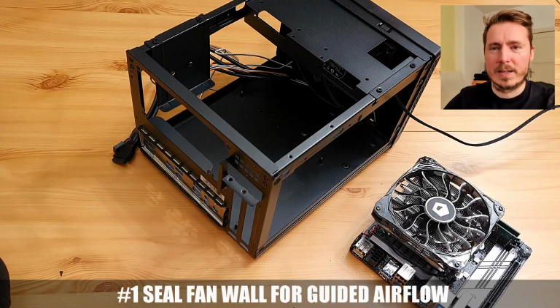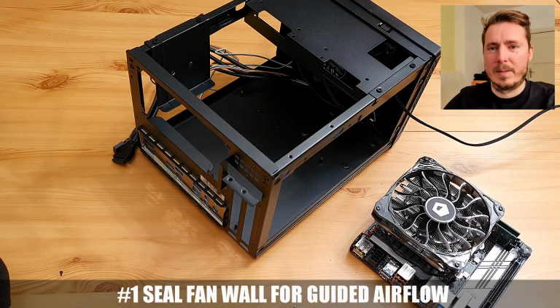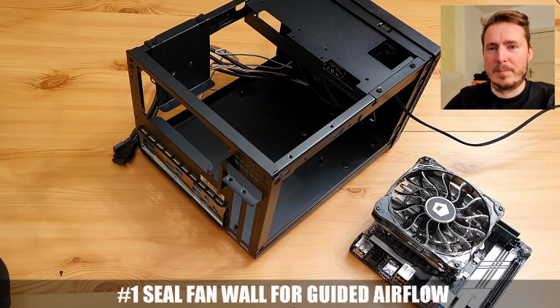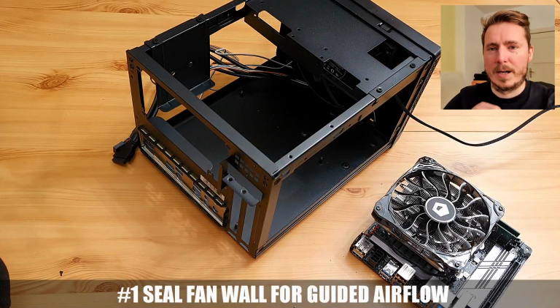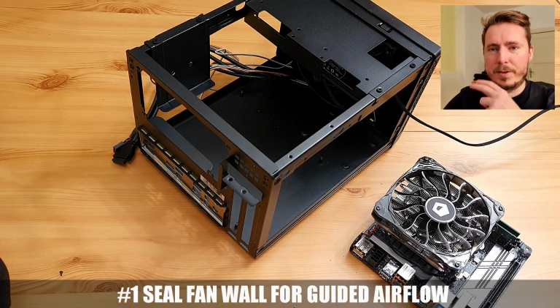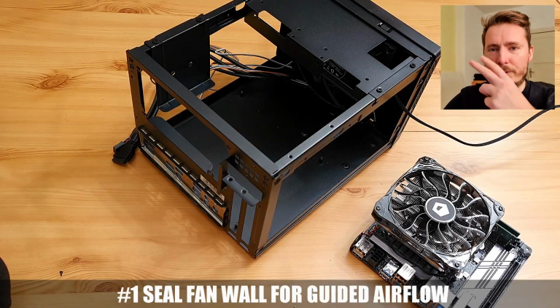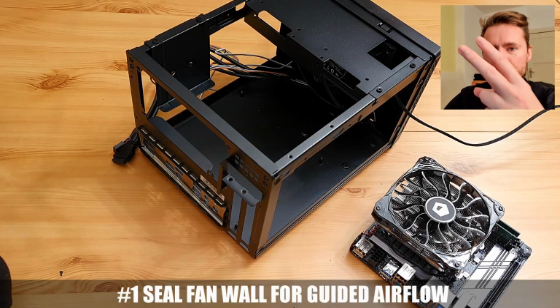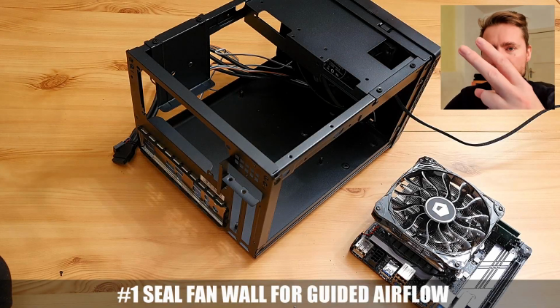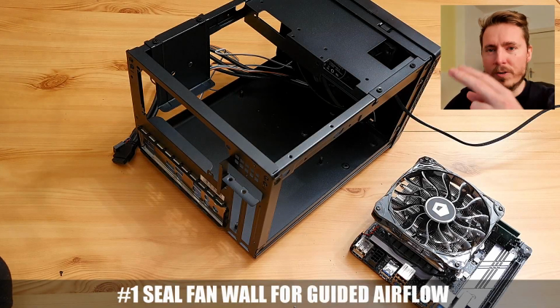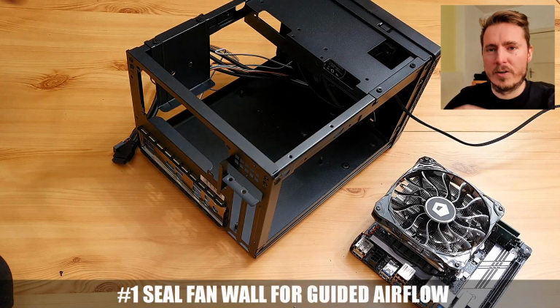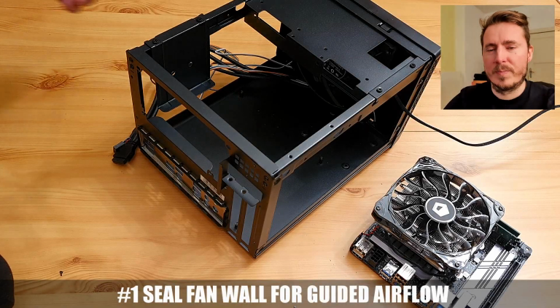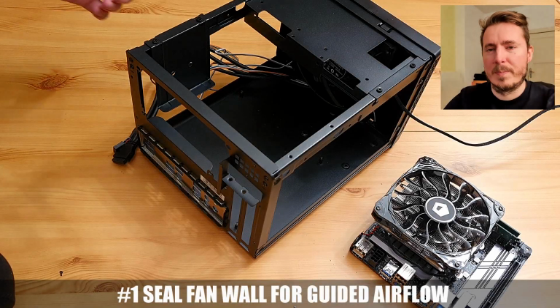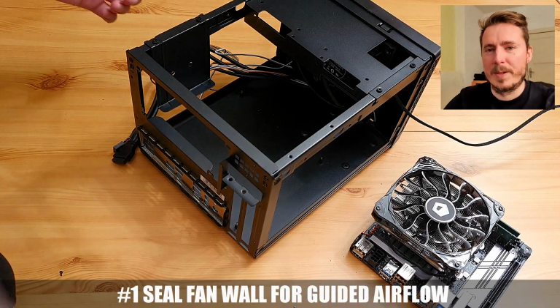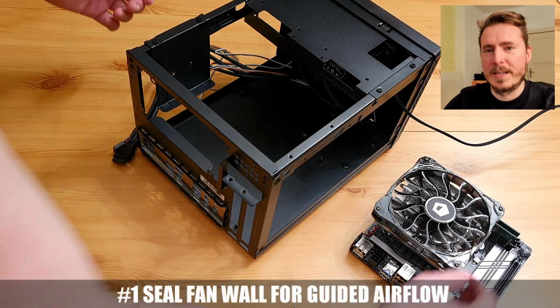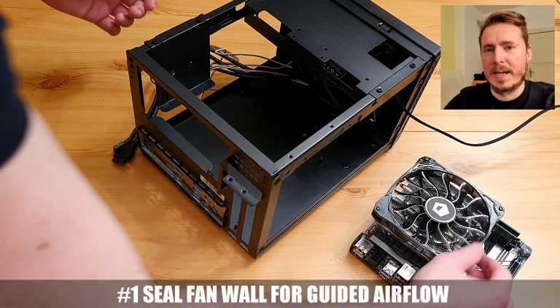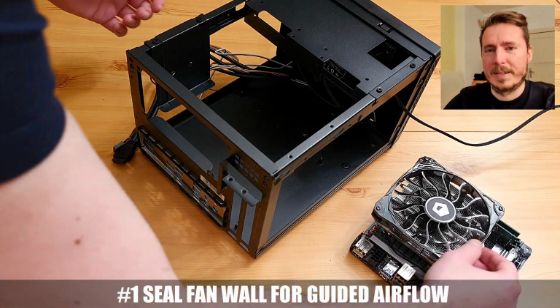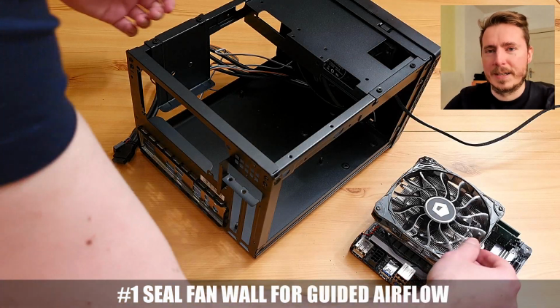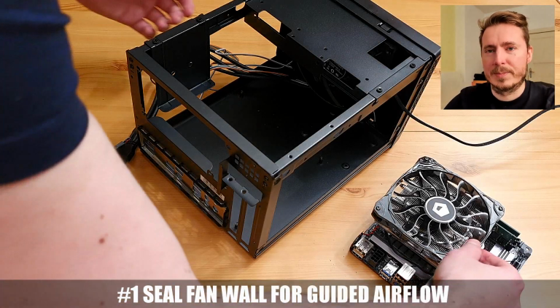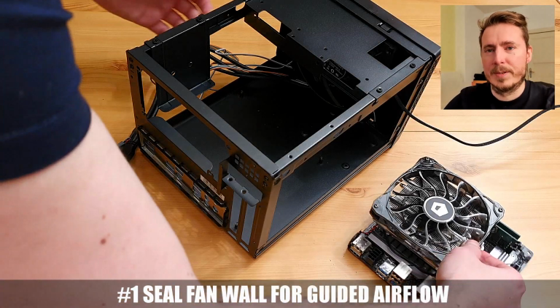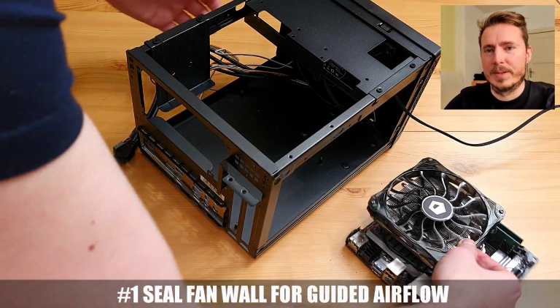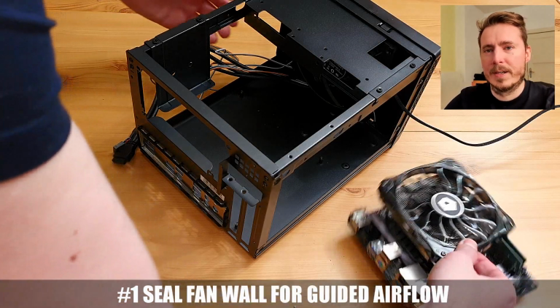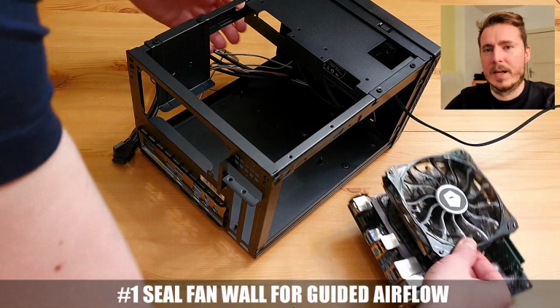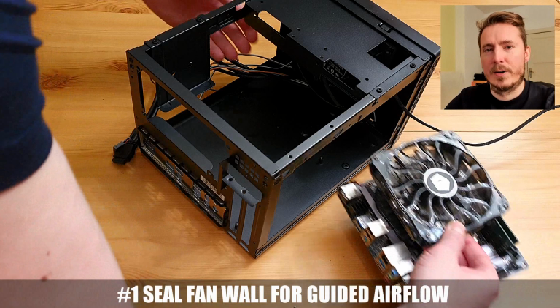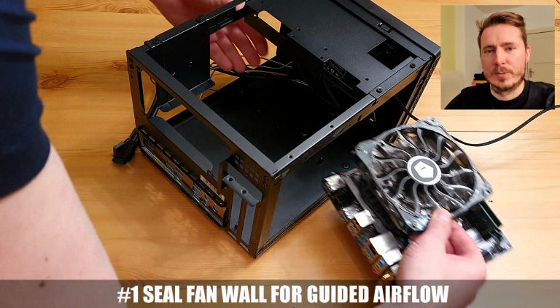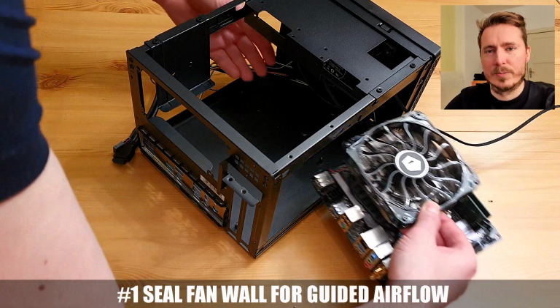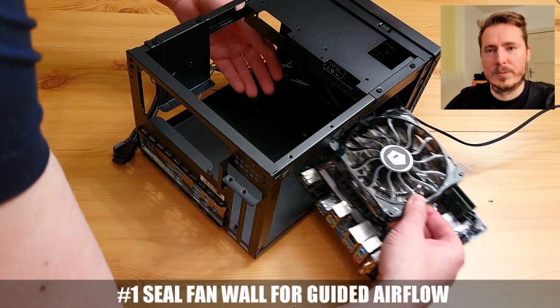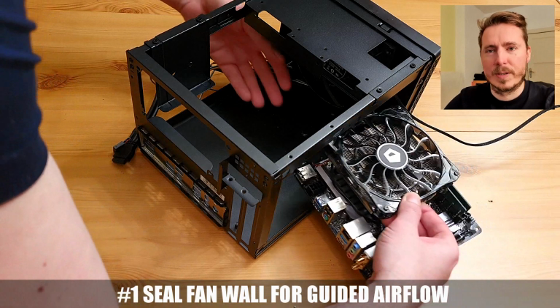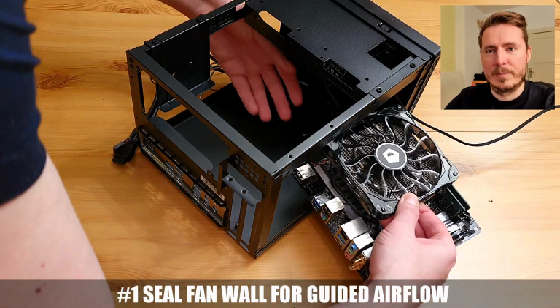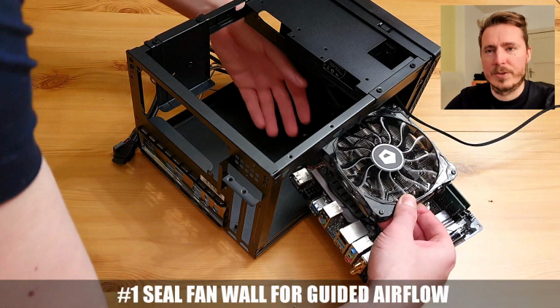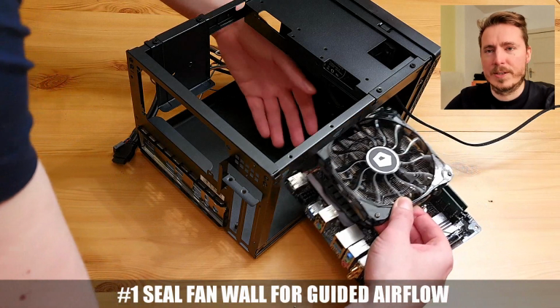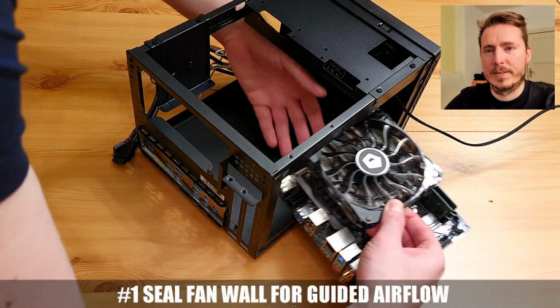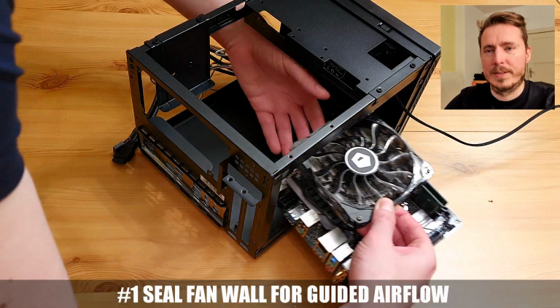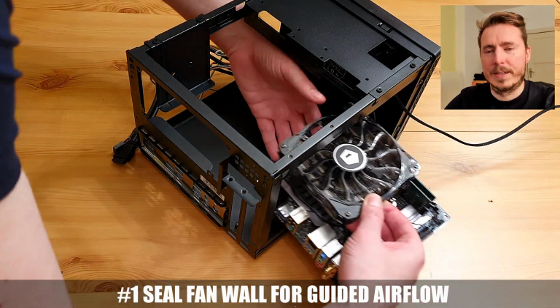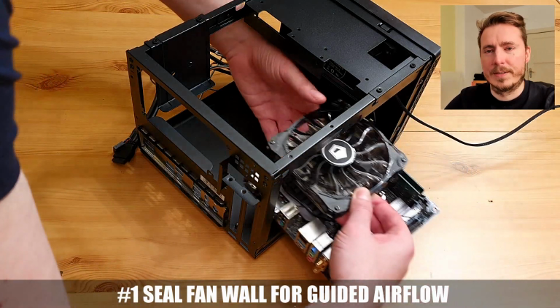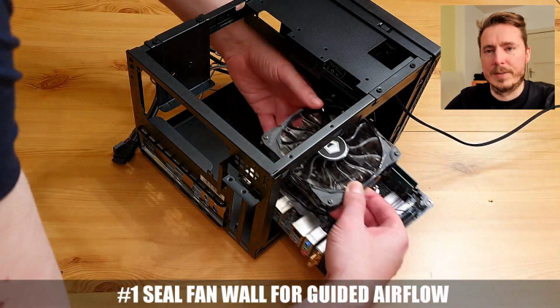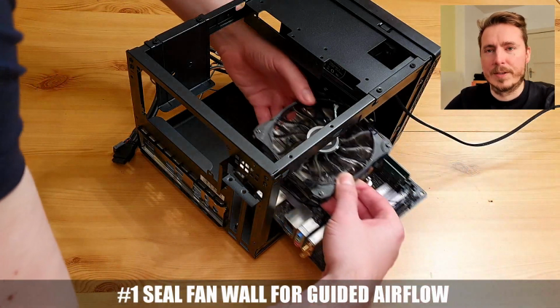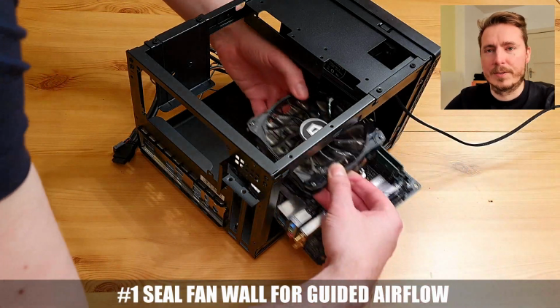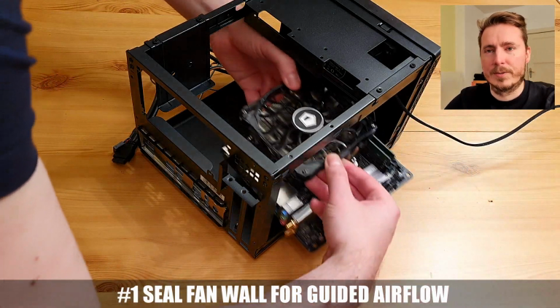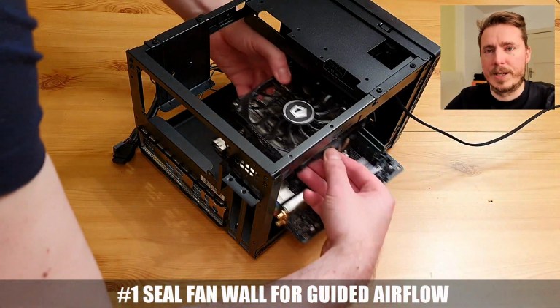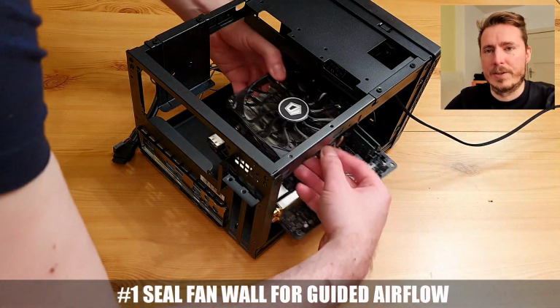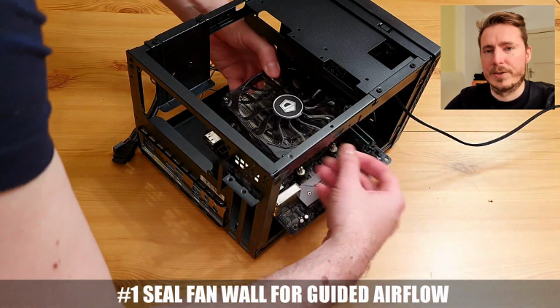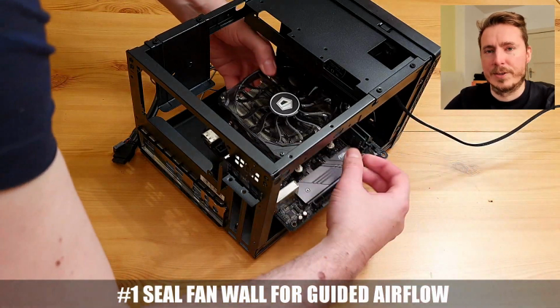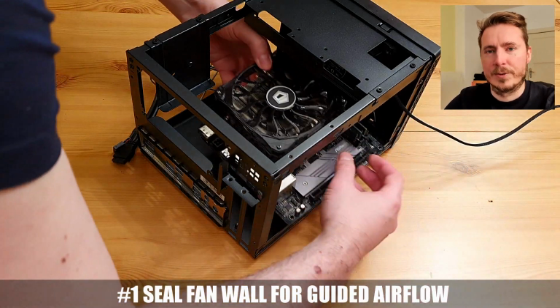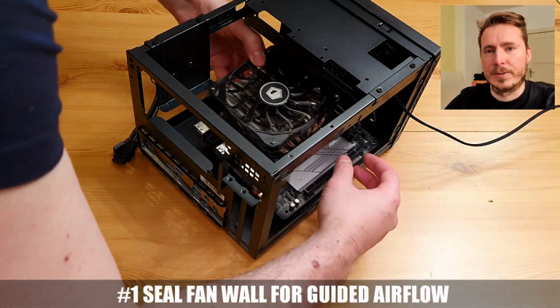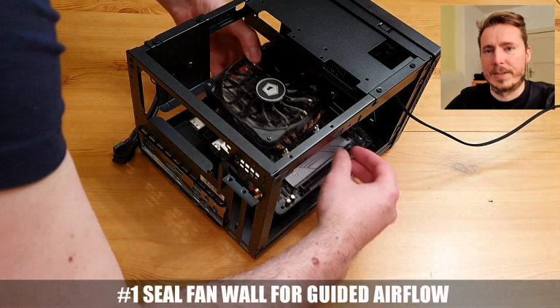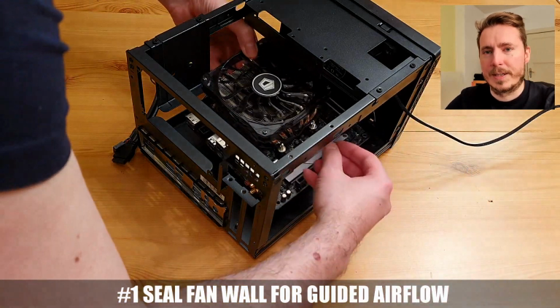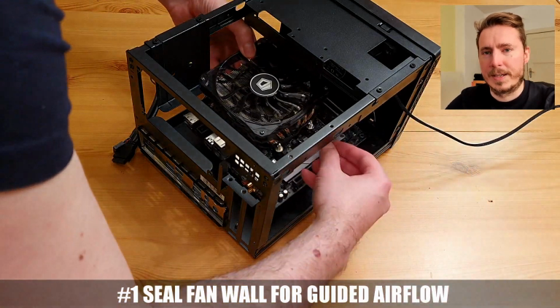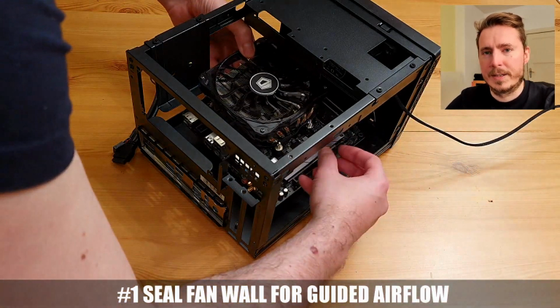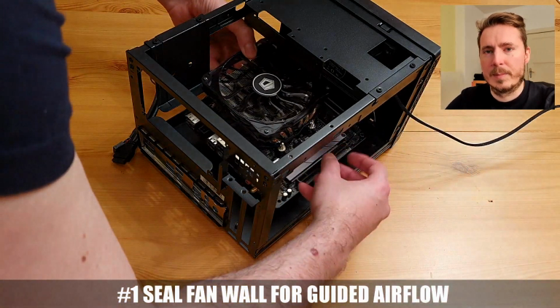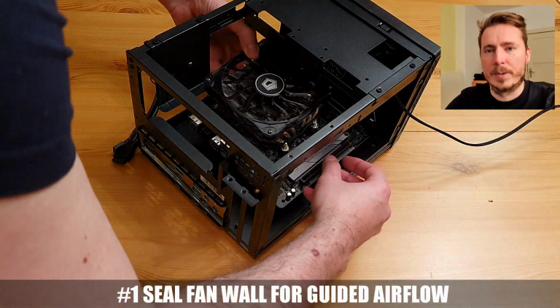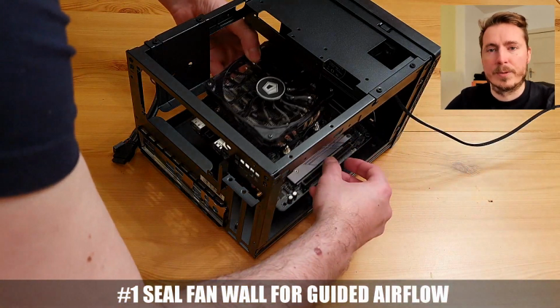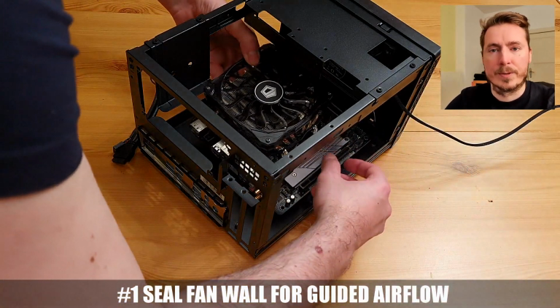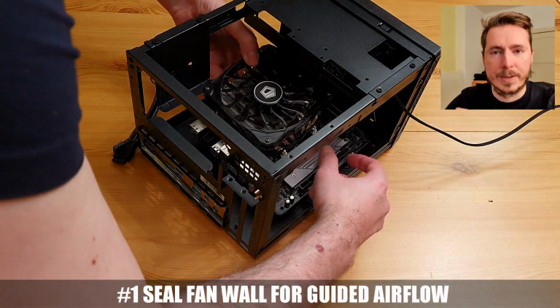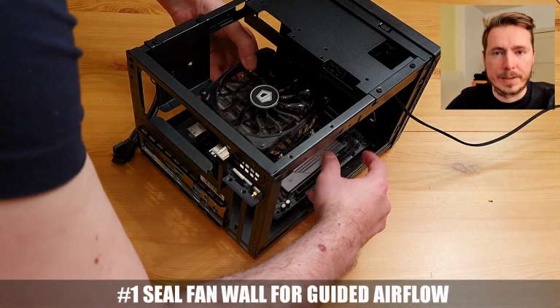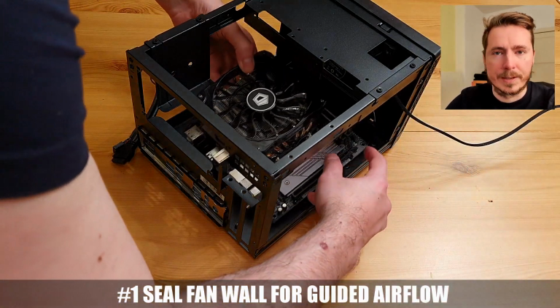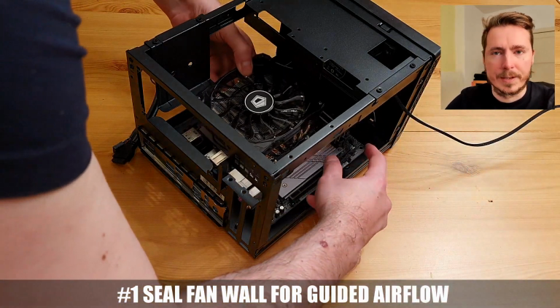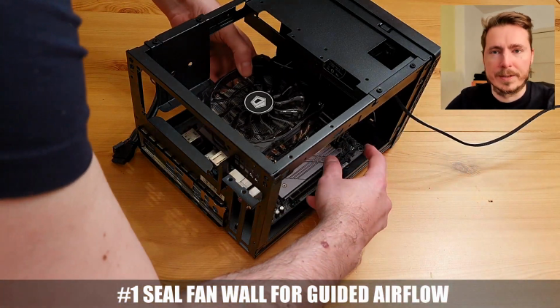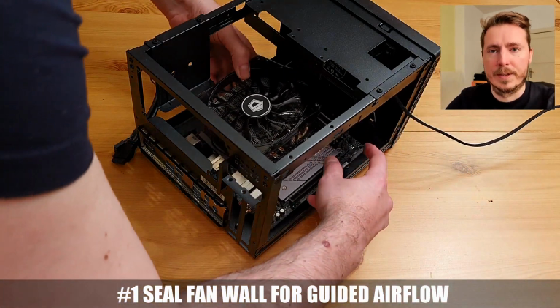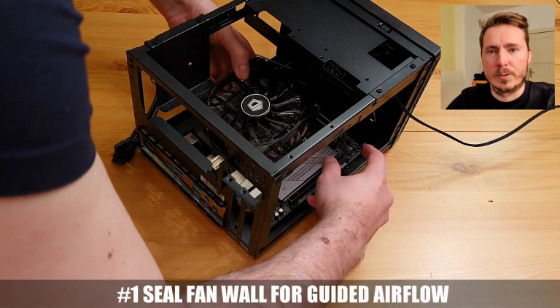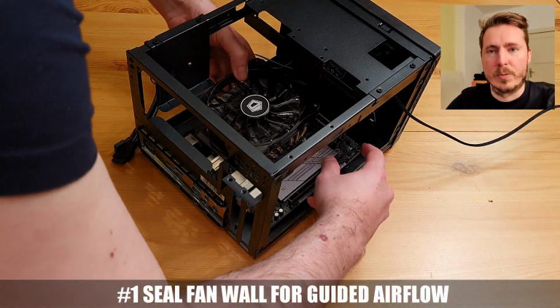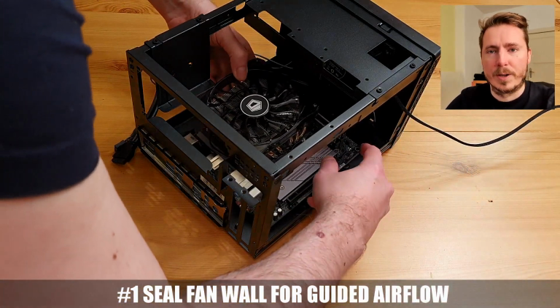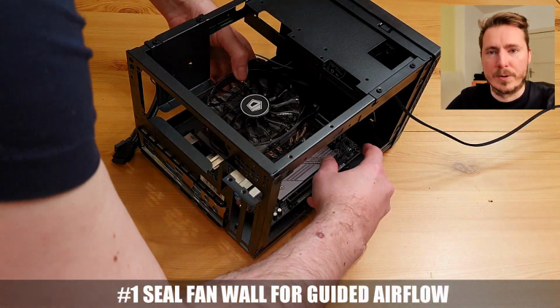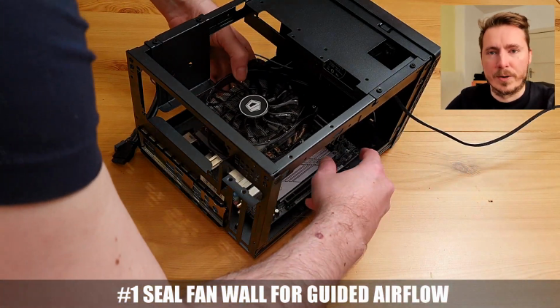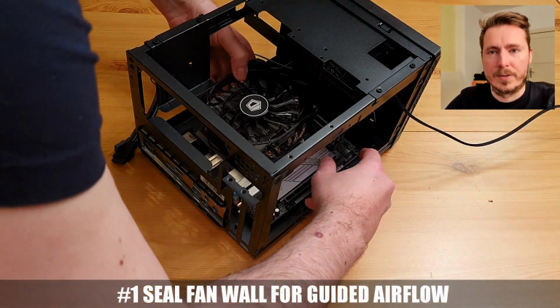Welcome to part 2 of my mini-ITX build — how to boost temperatures in a Silverstone SG13 case, because they can get quite hot.